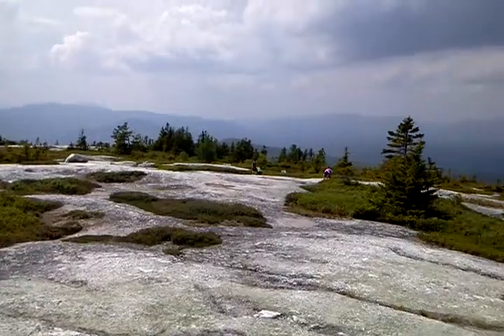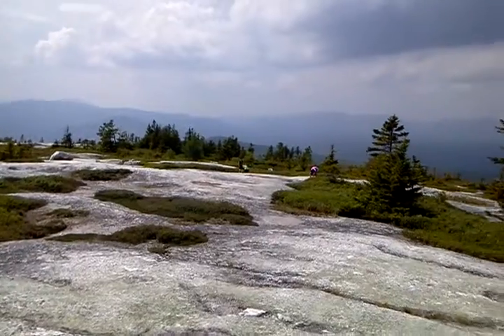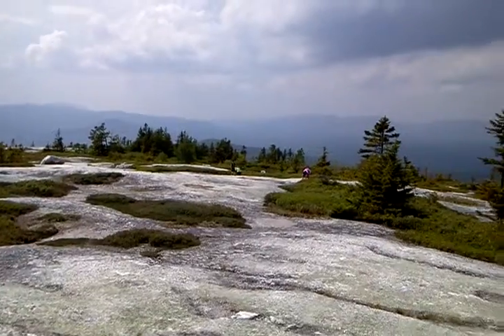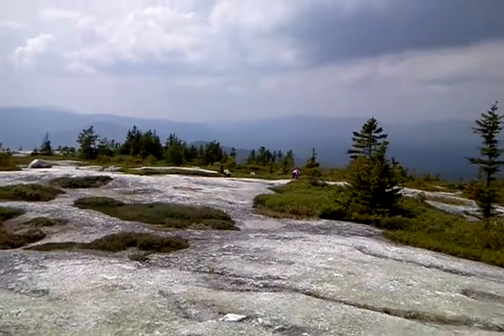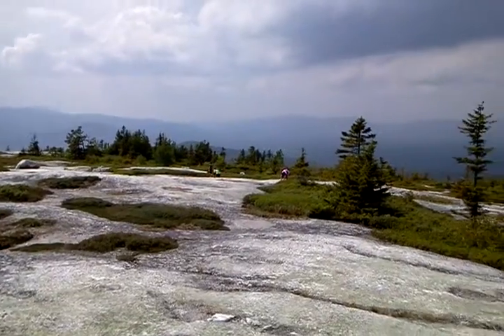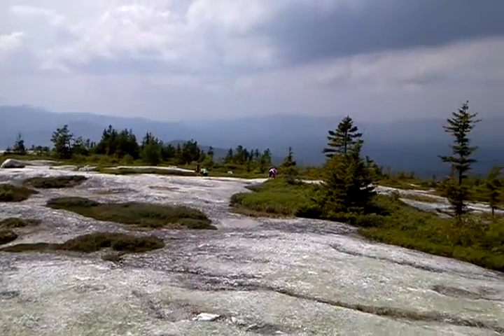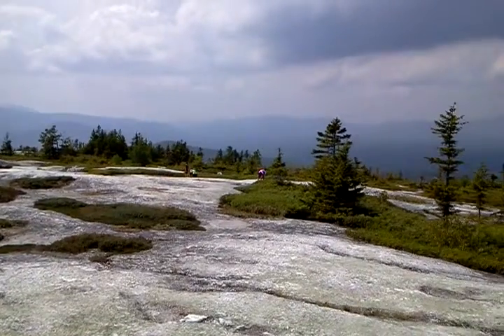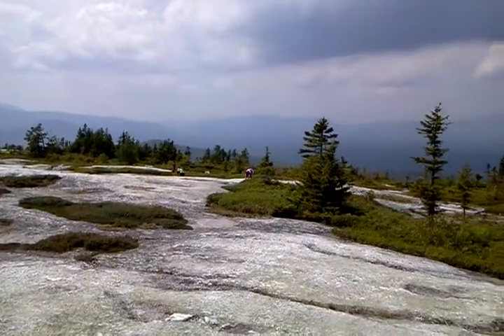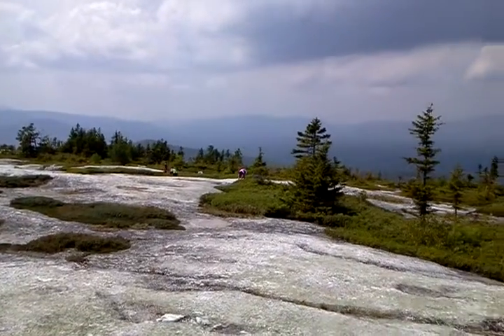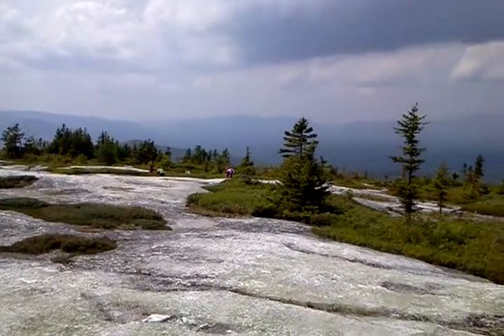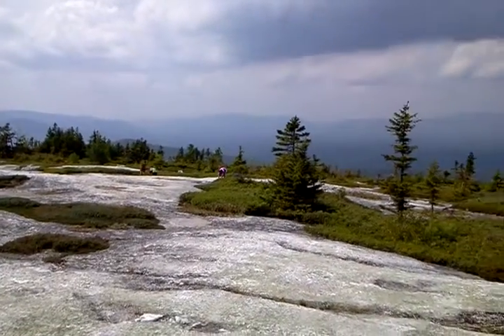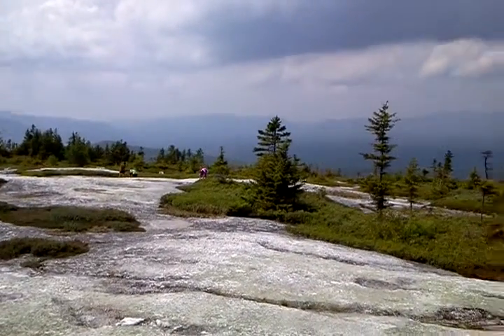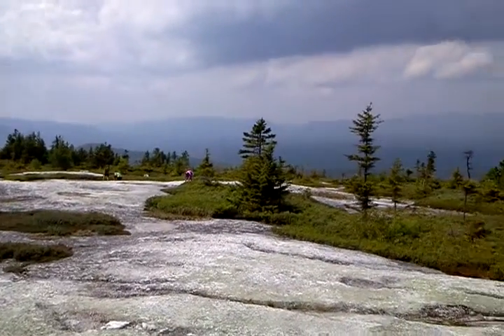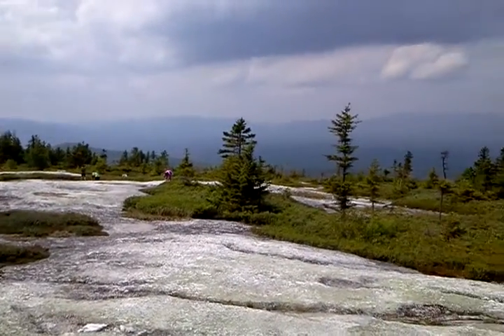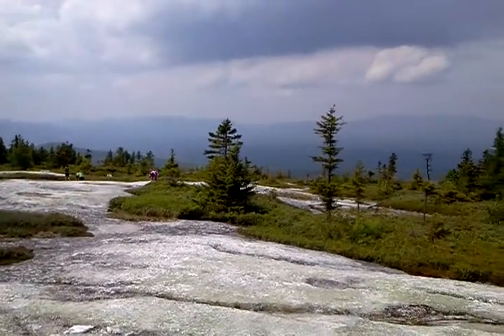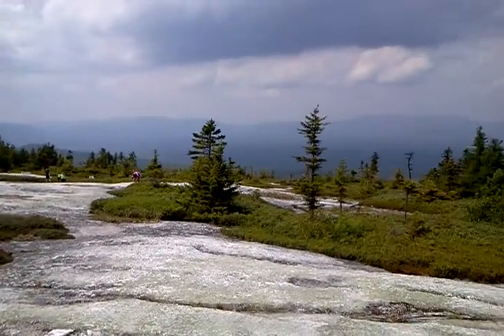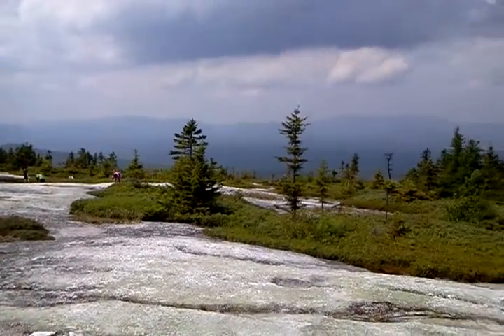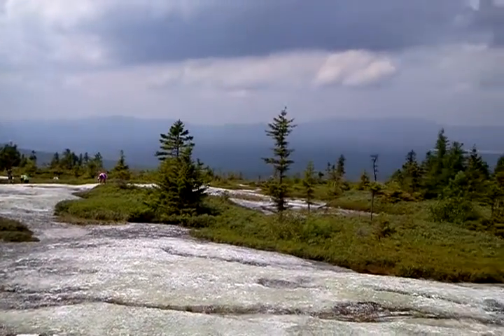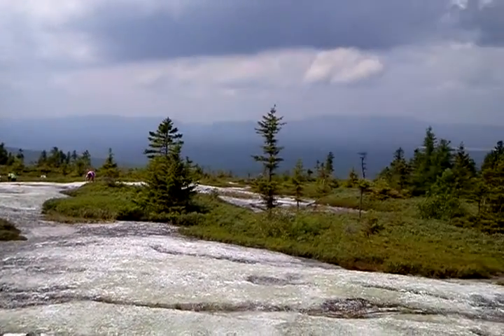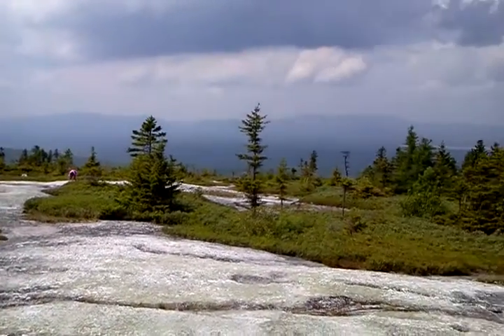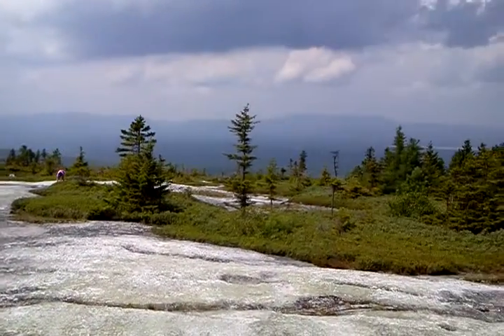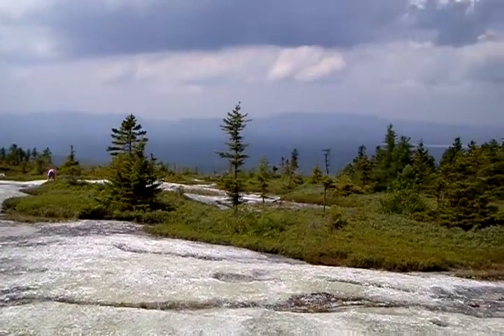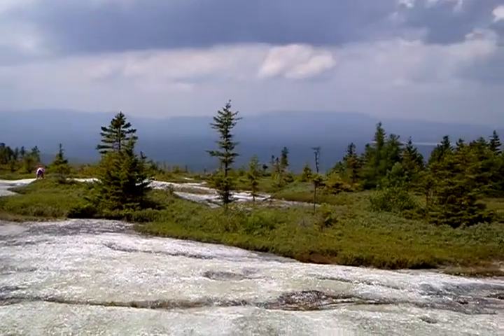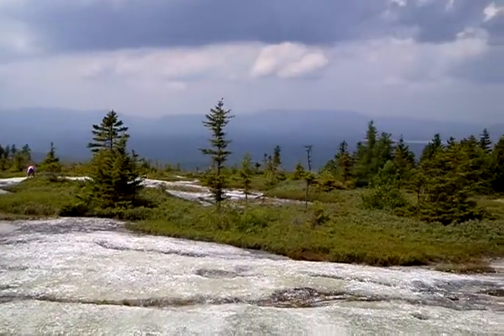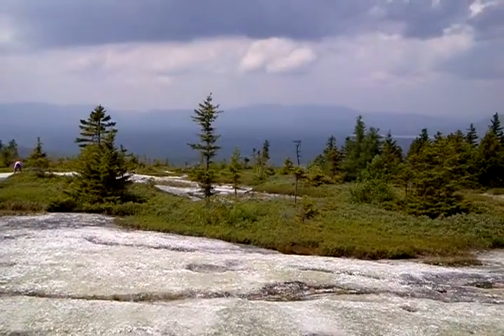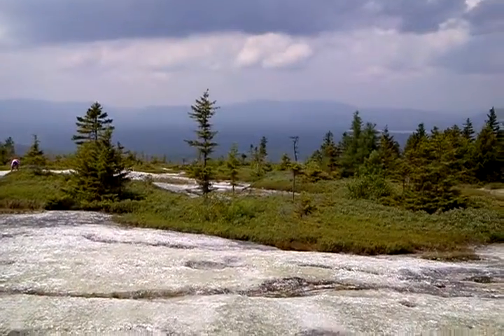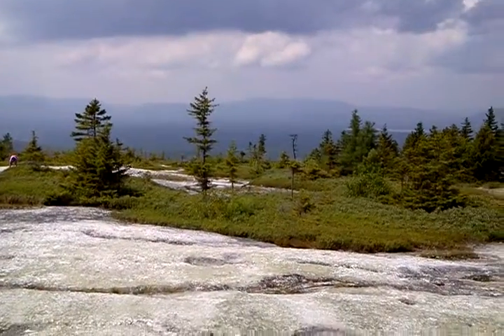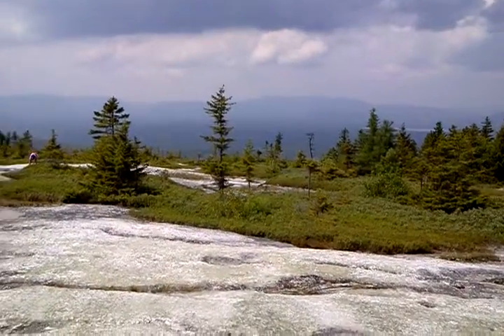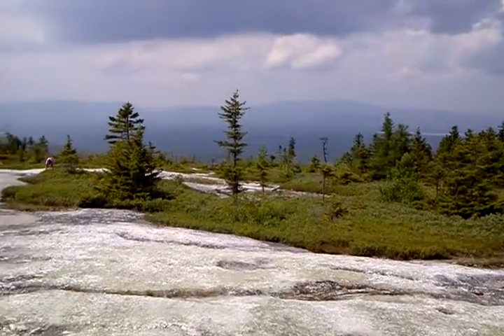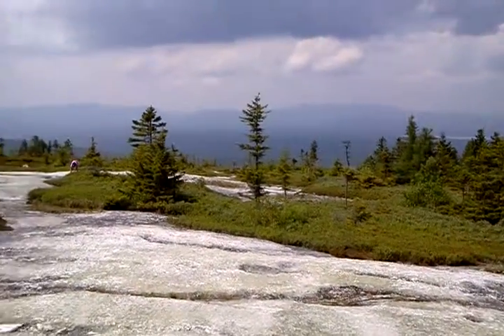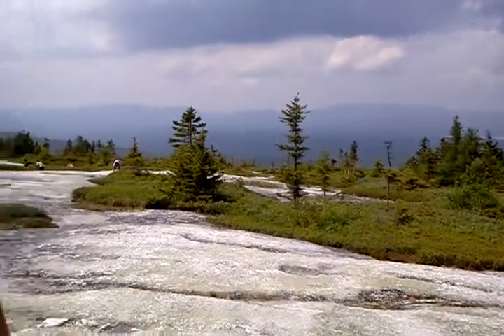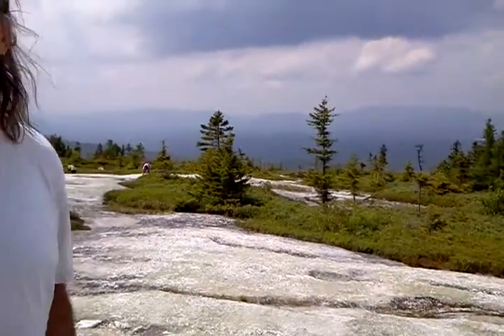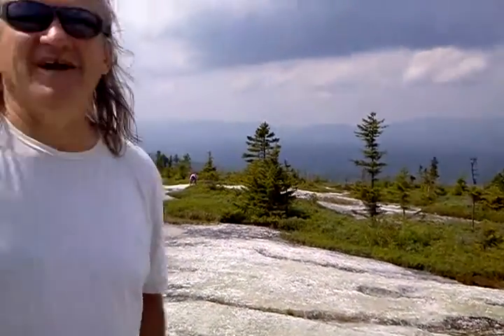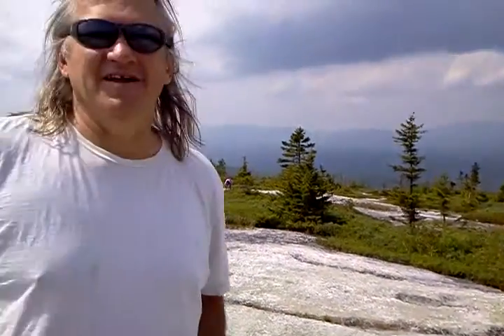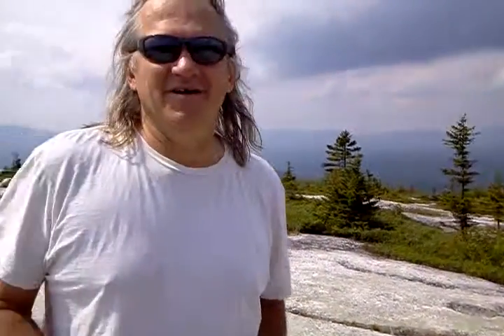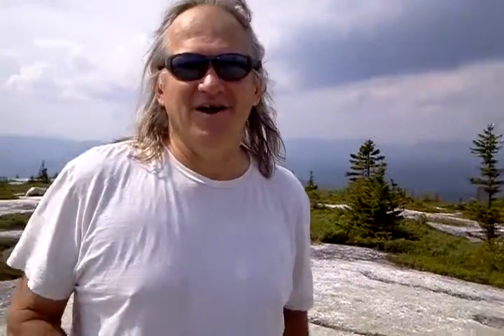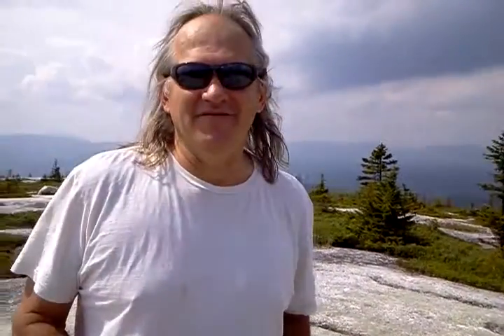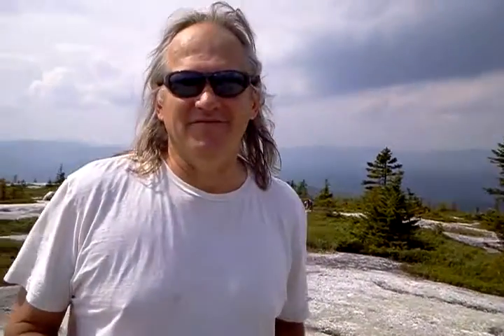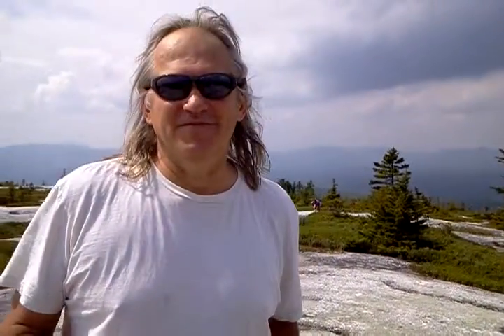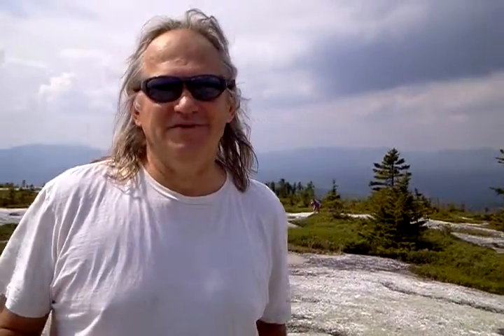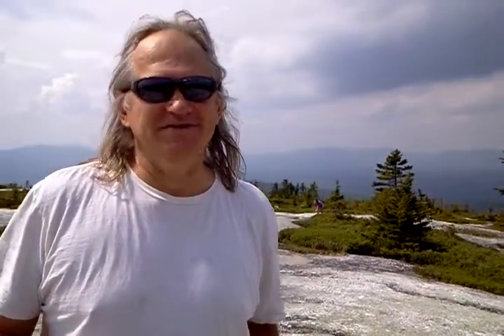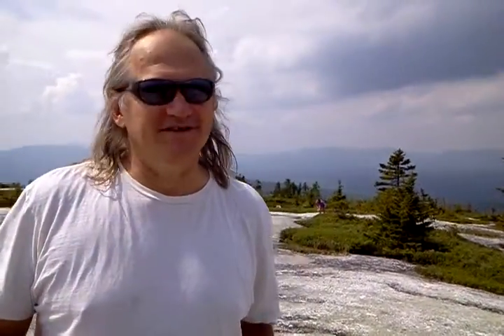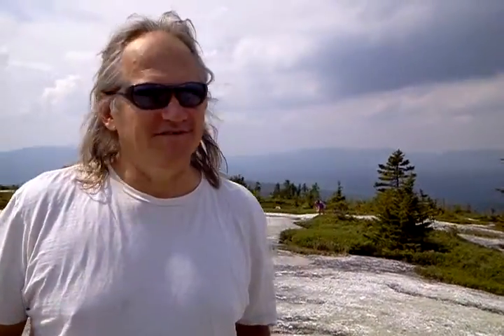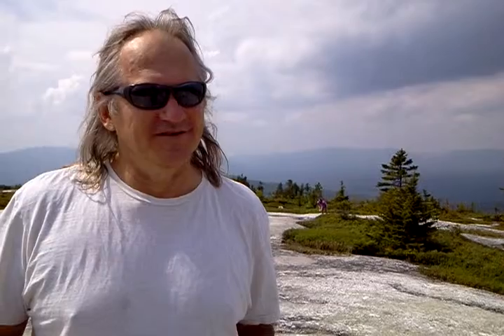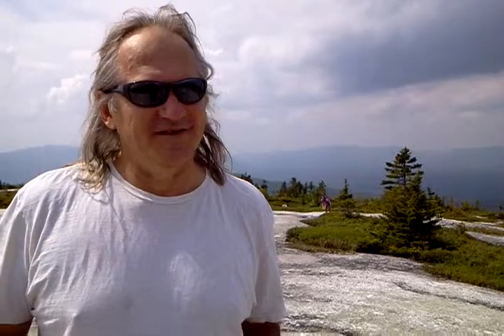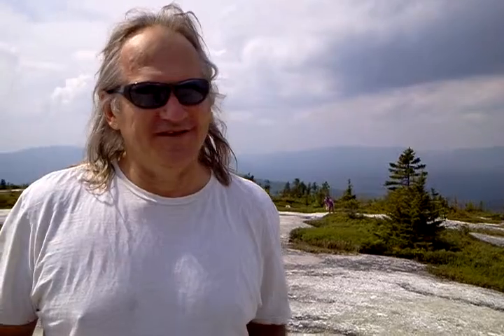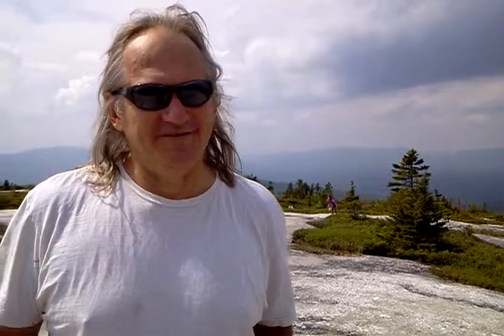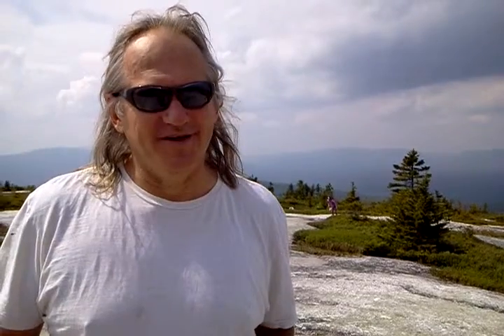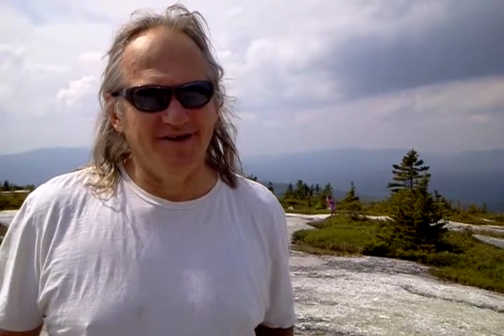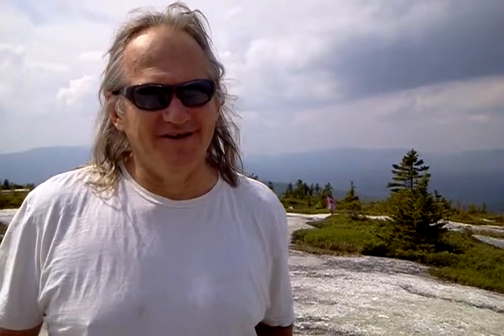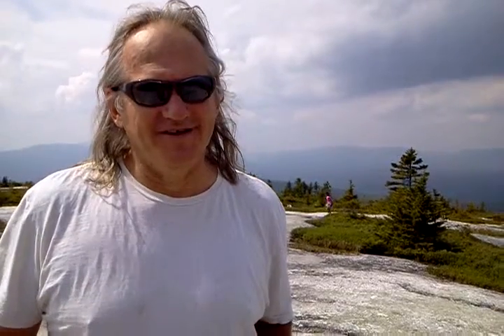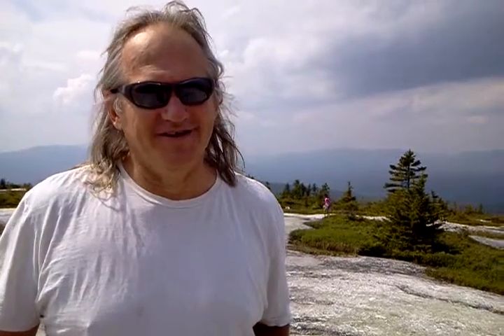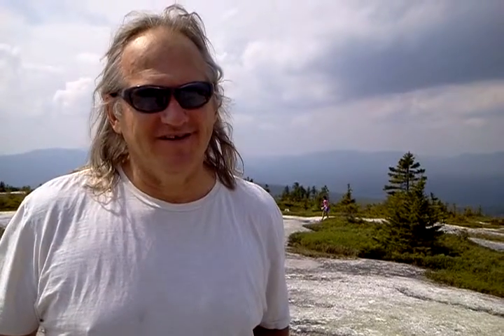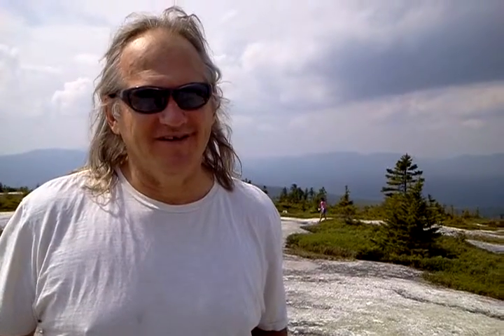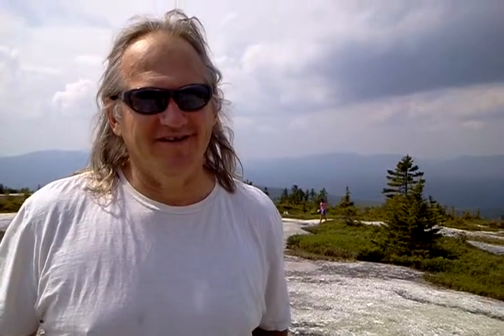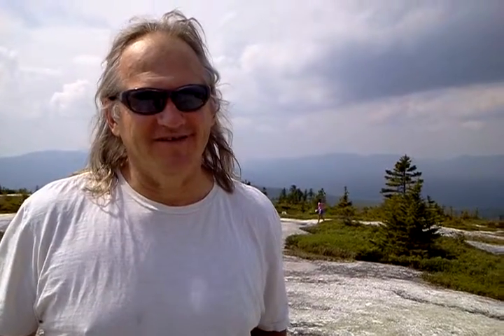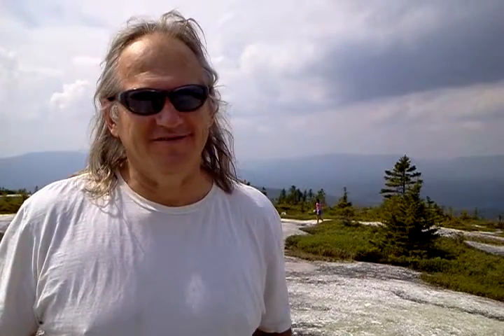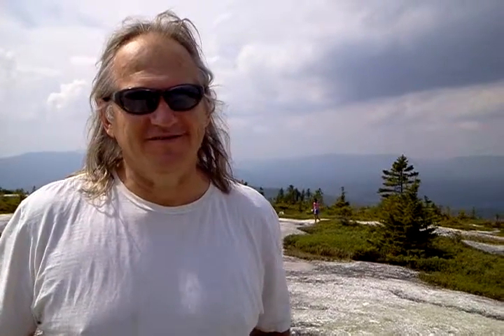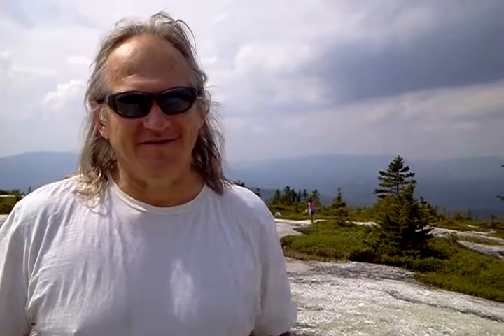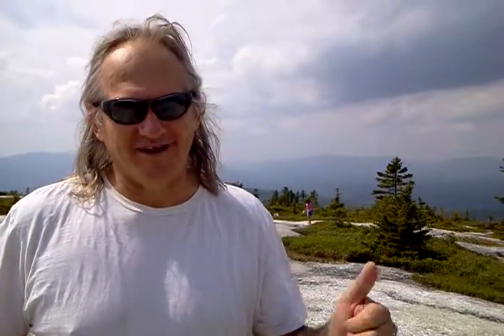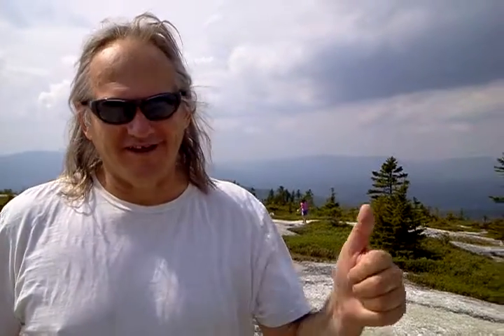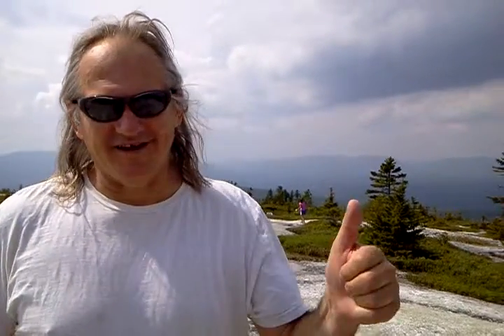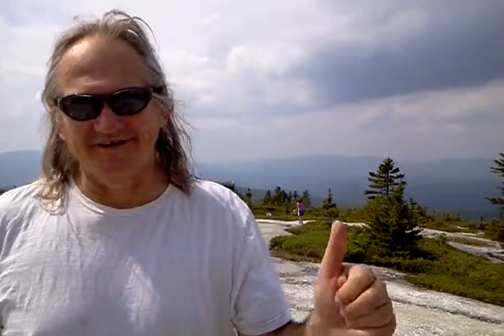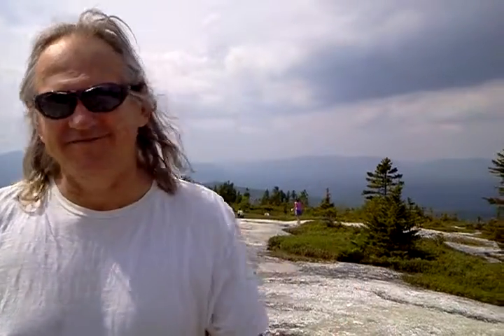So that's today's hike. Your host Rick, signing off. We'll see you on the next peak and take care.